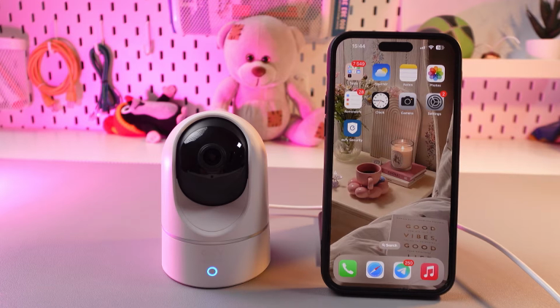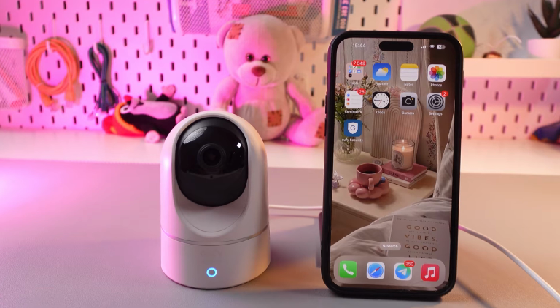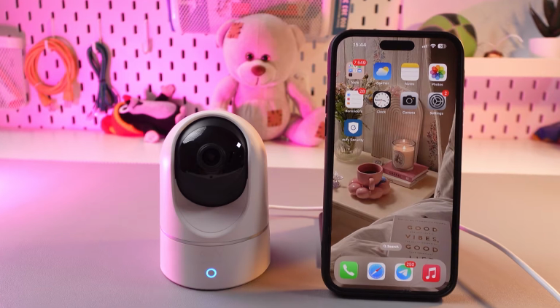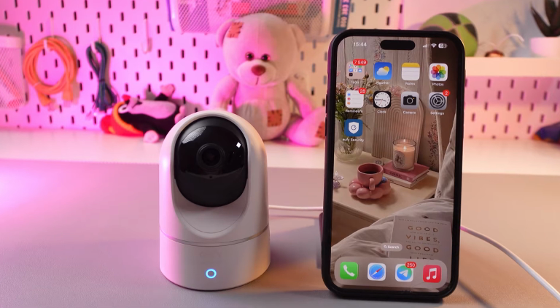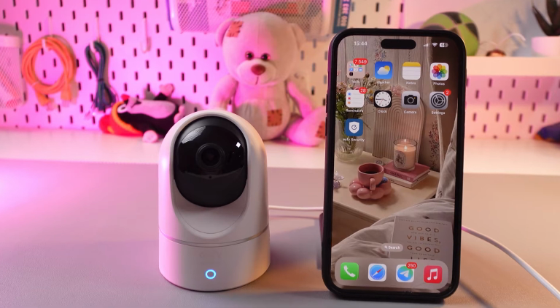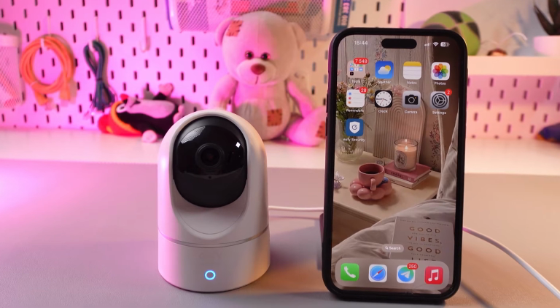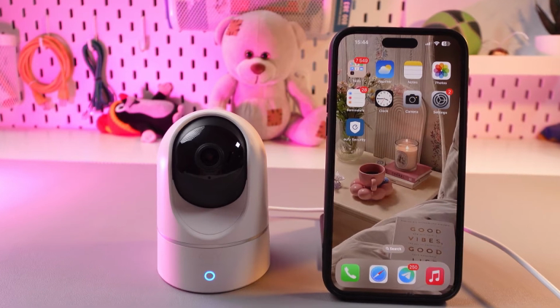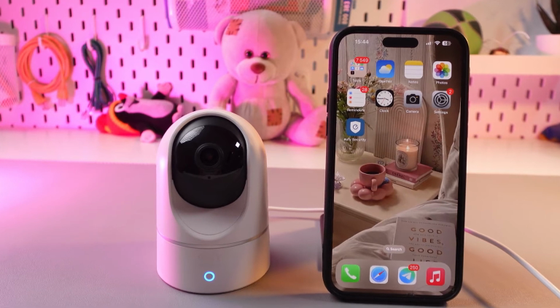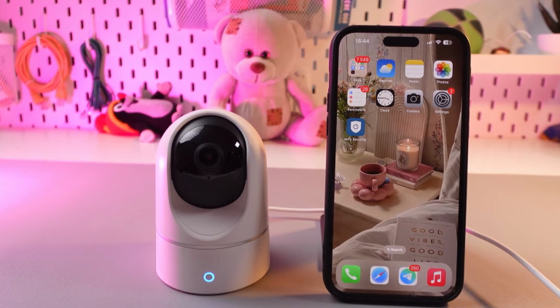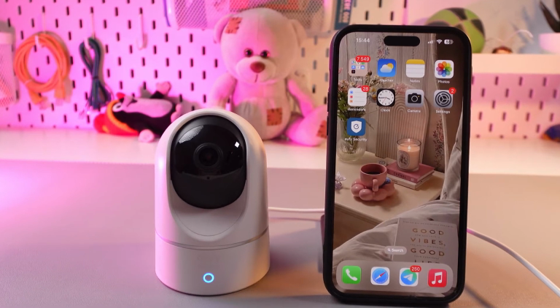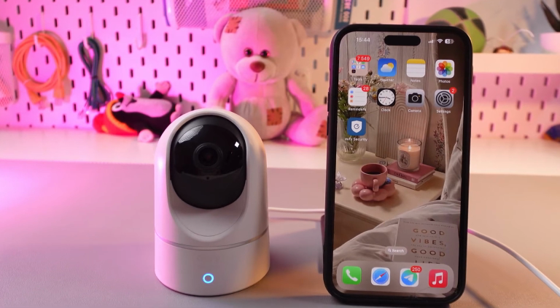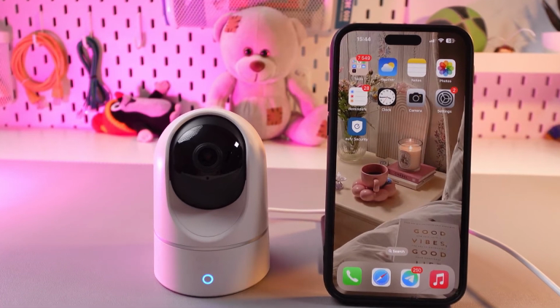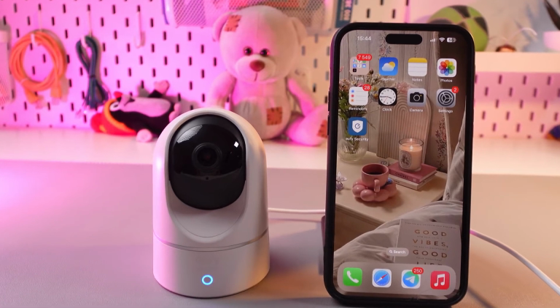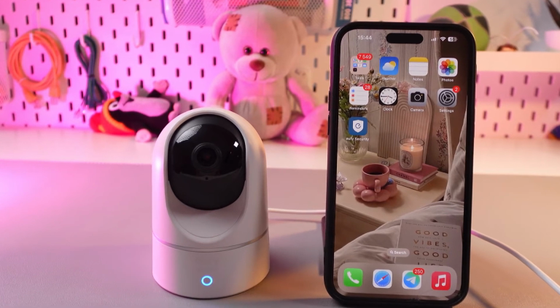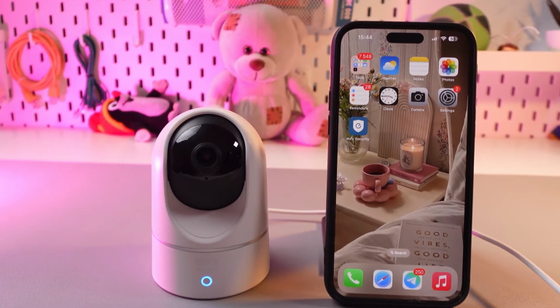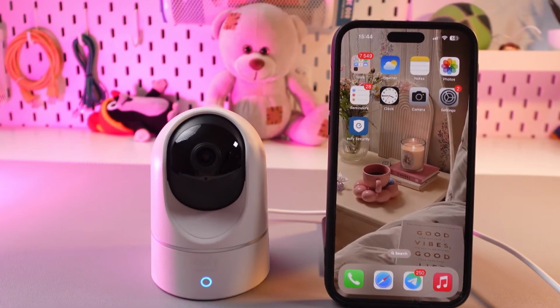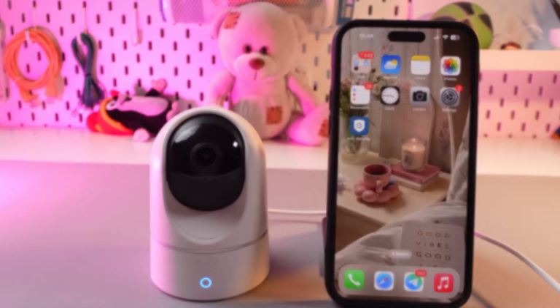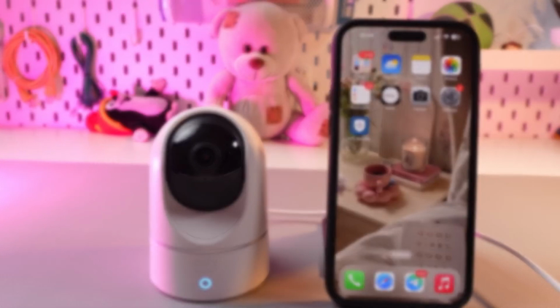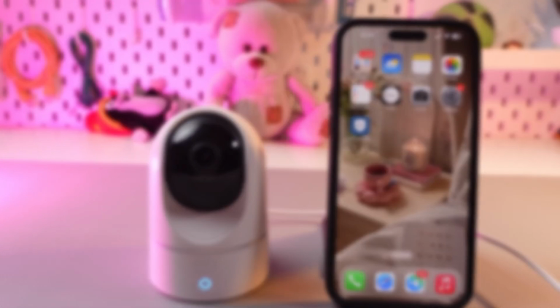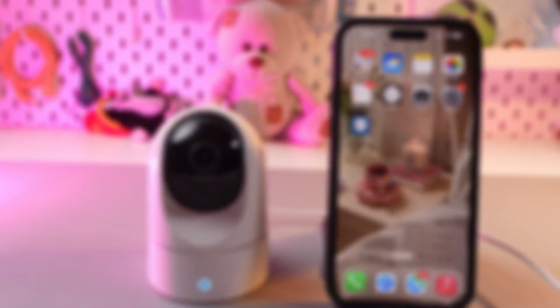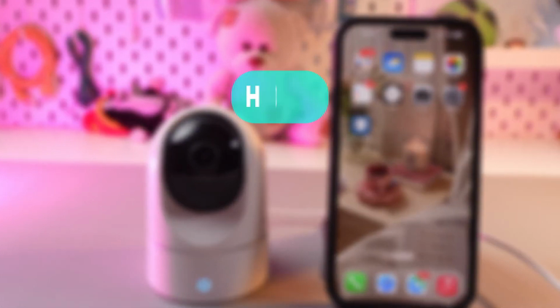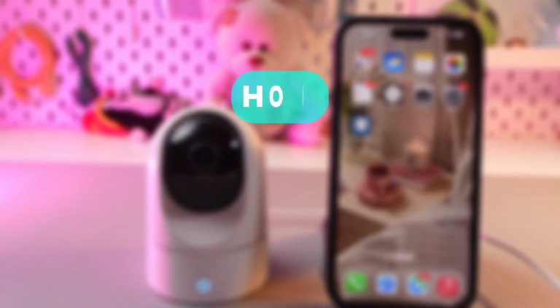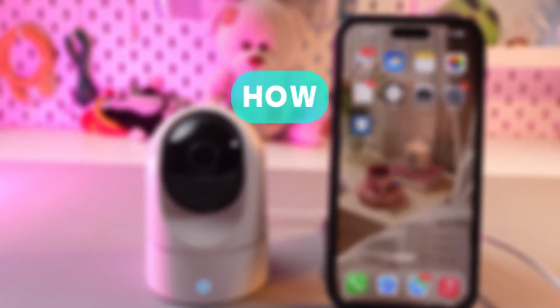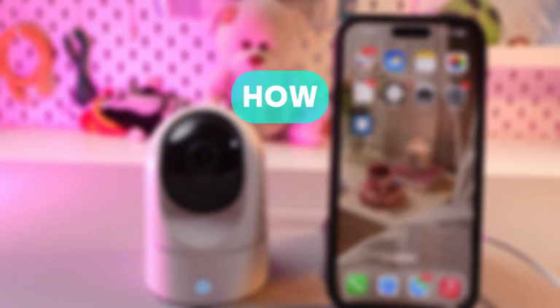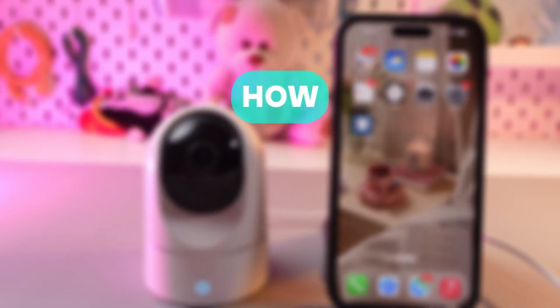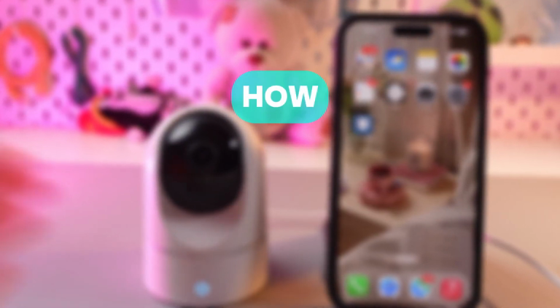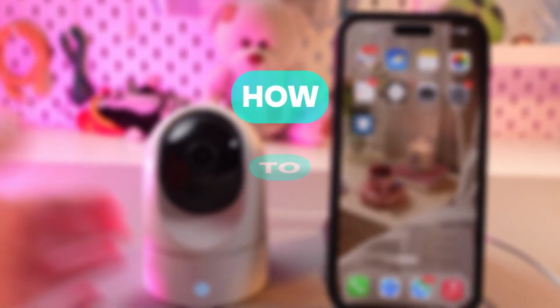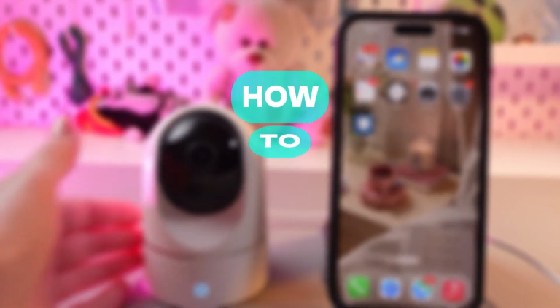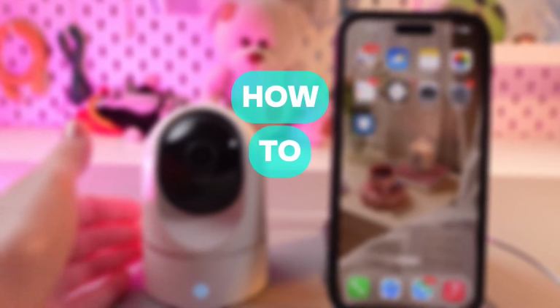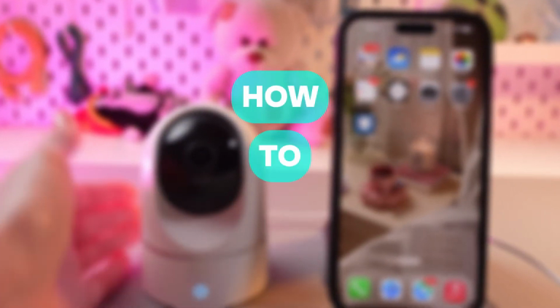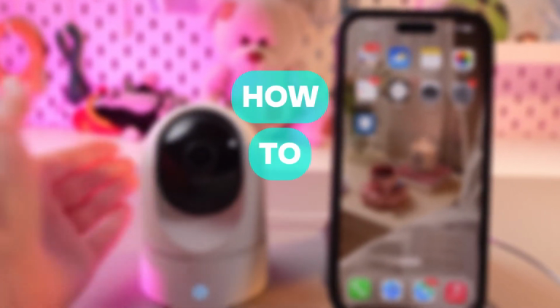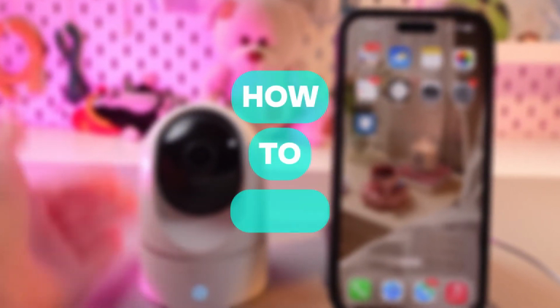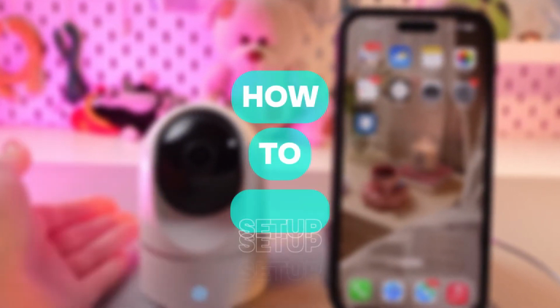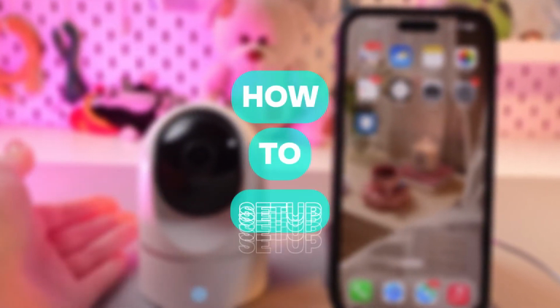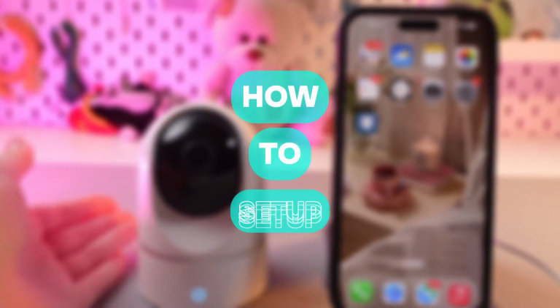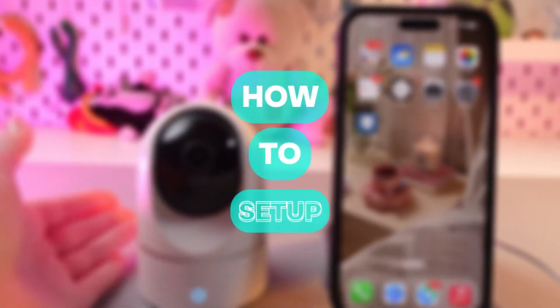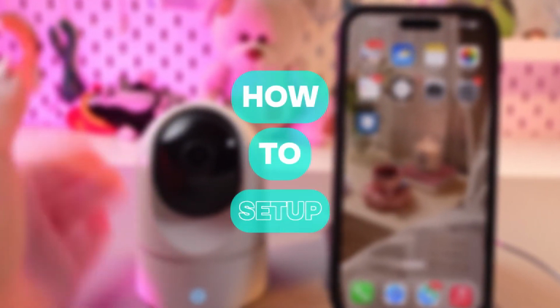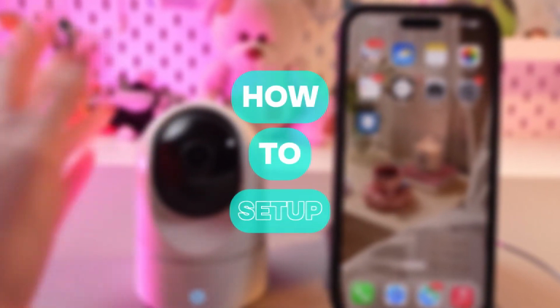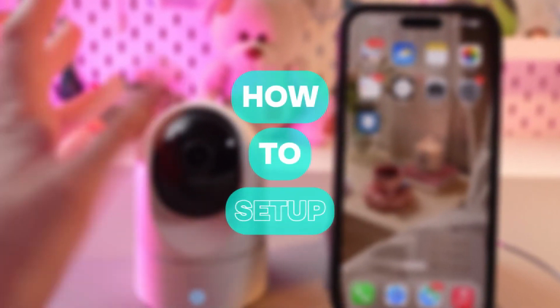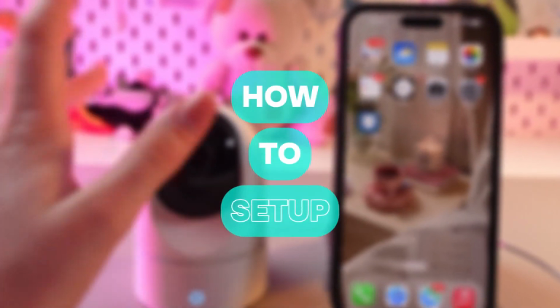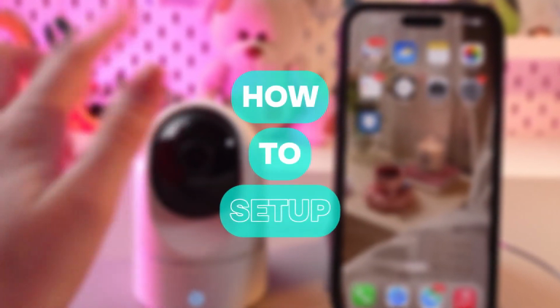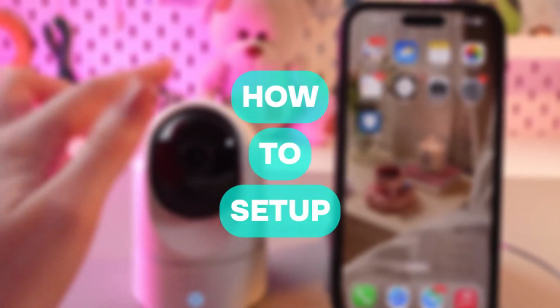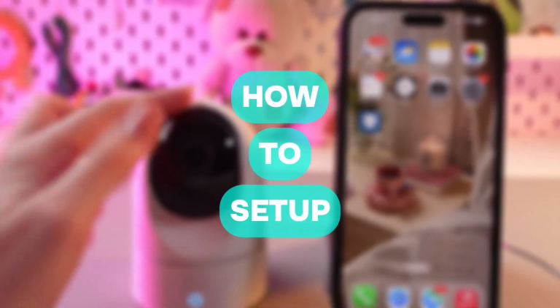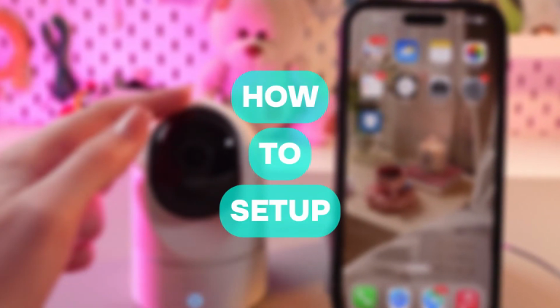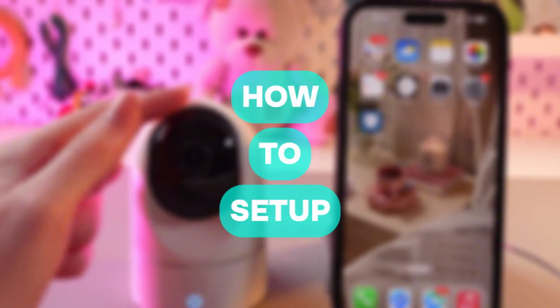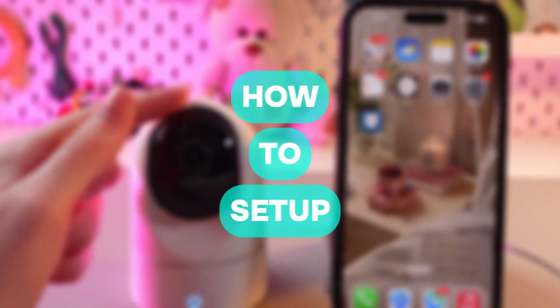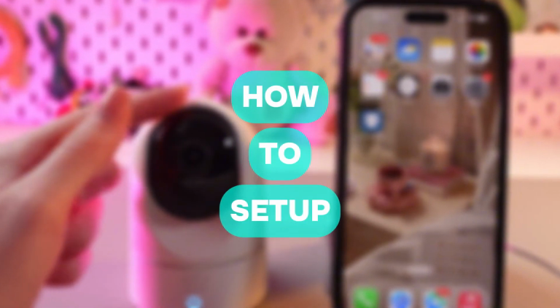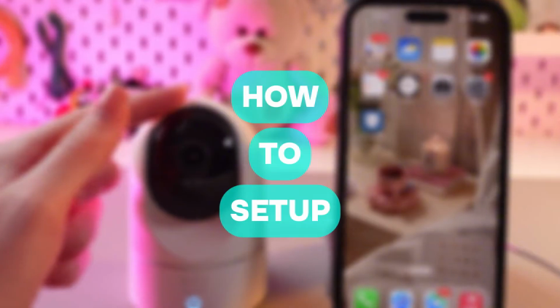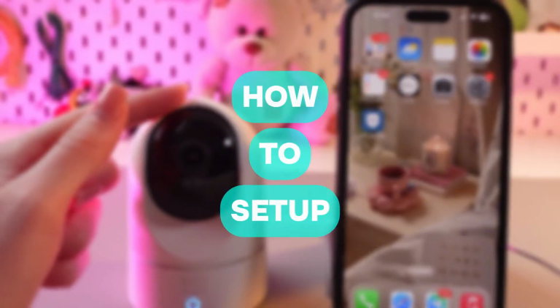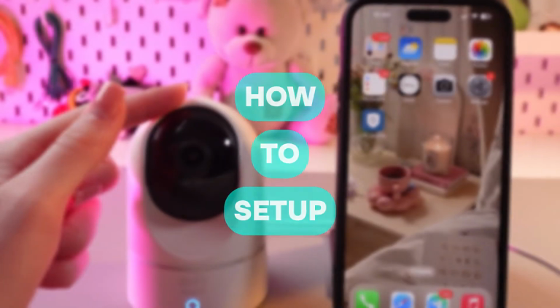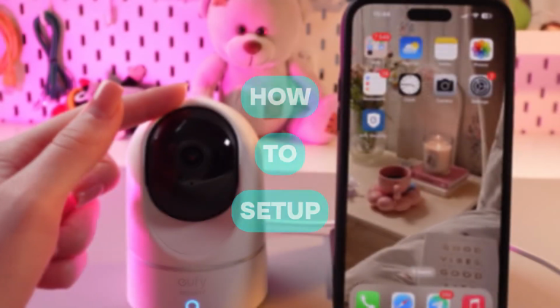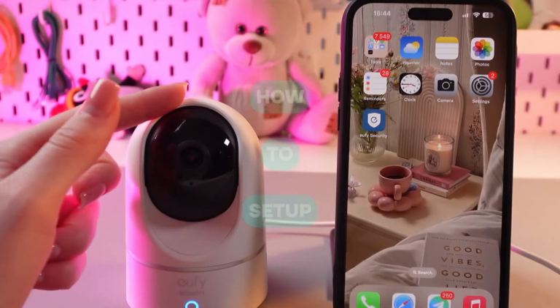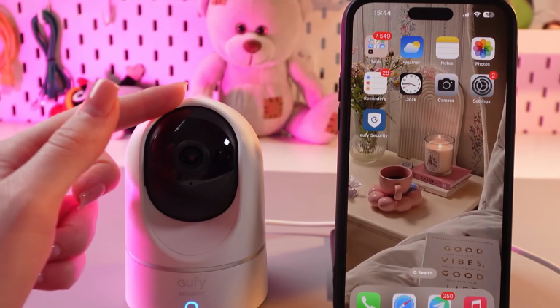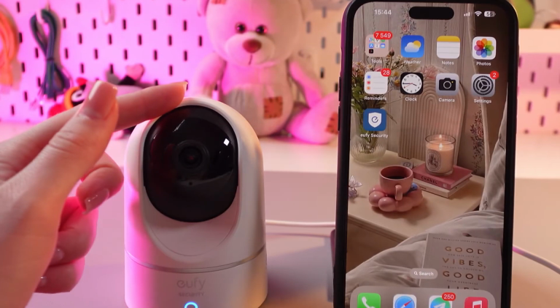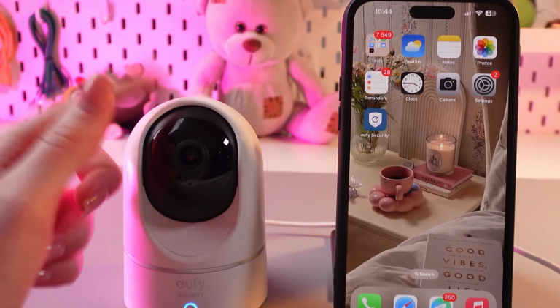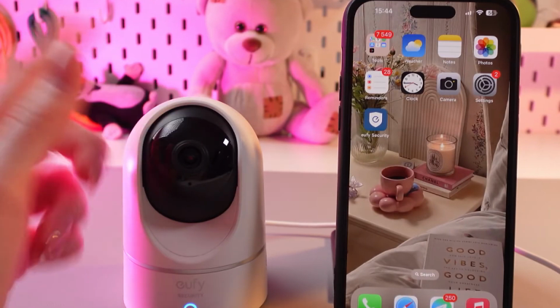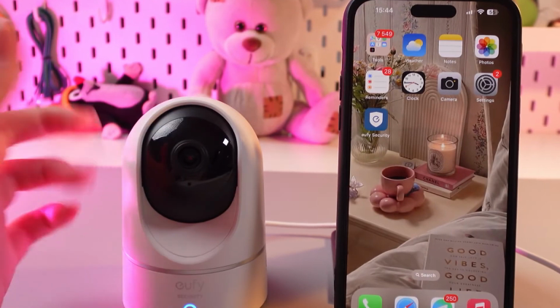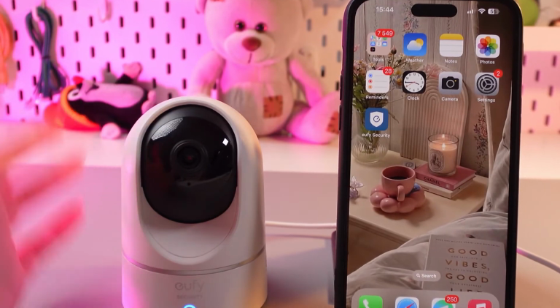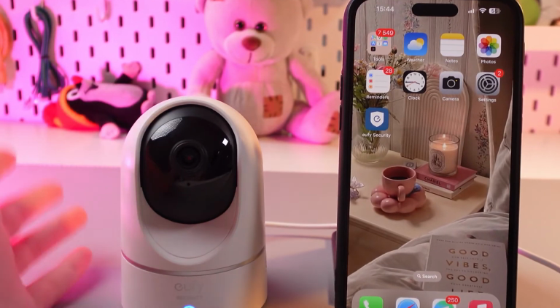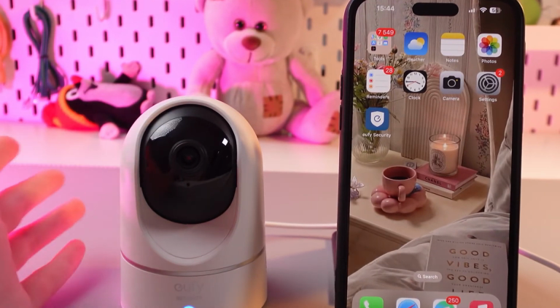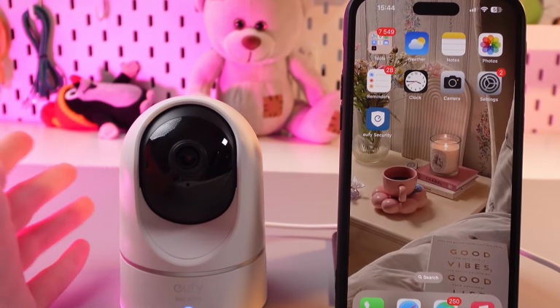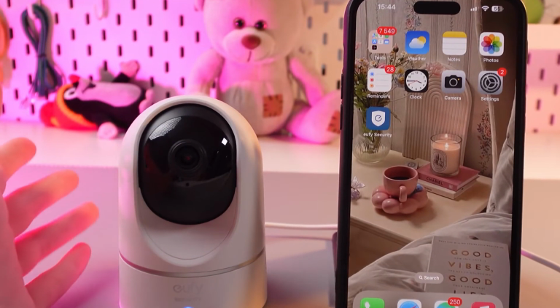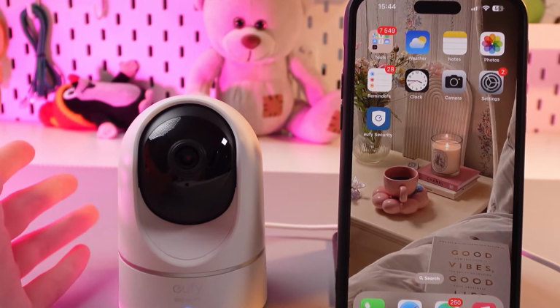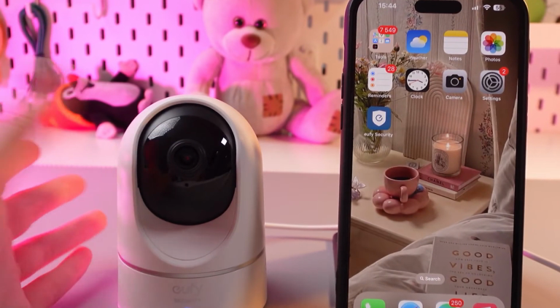Hi there! In this video I will show you how to set up your brand new Eufy E220. Let's get started.